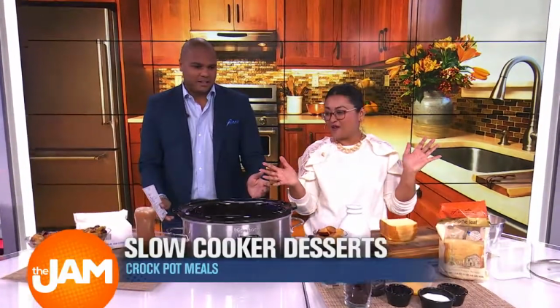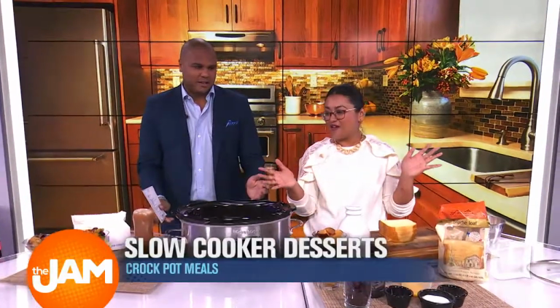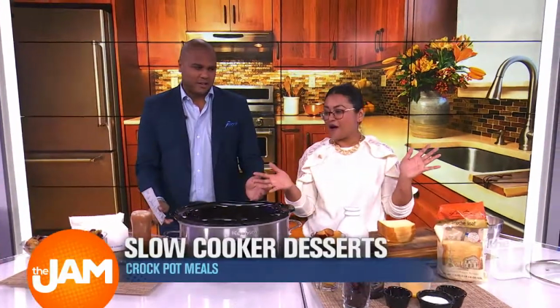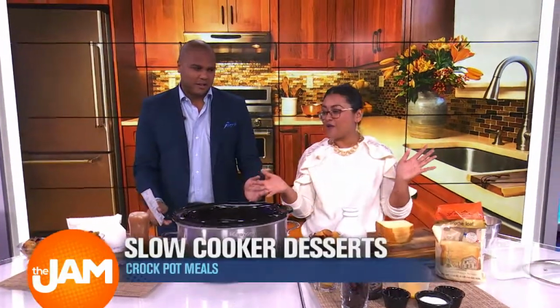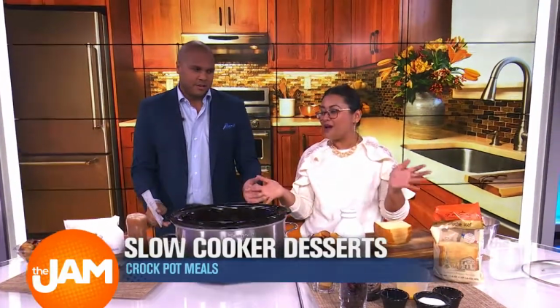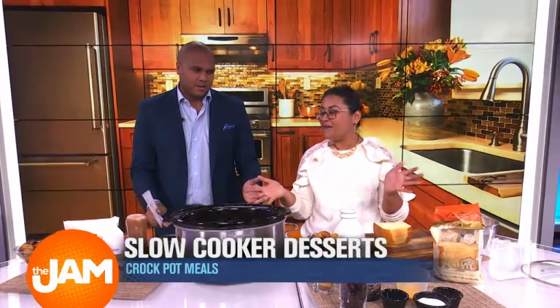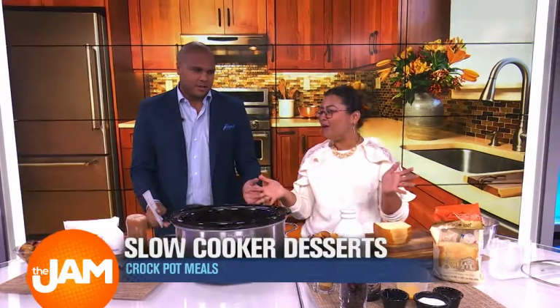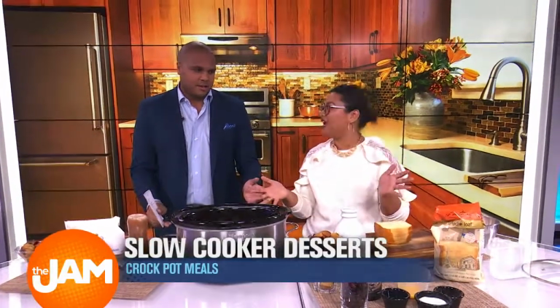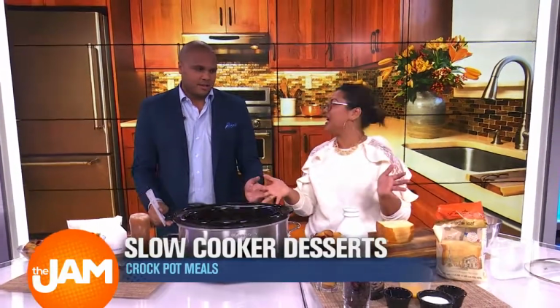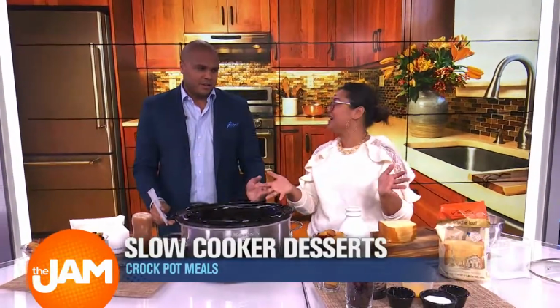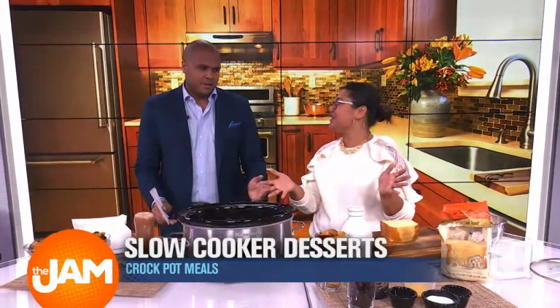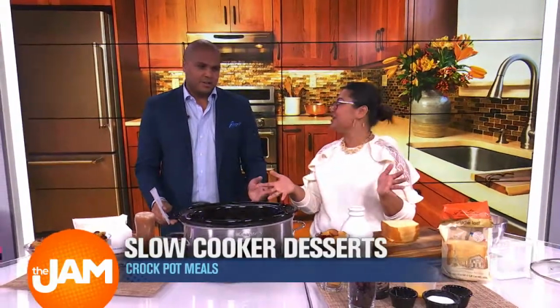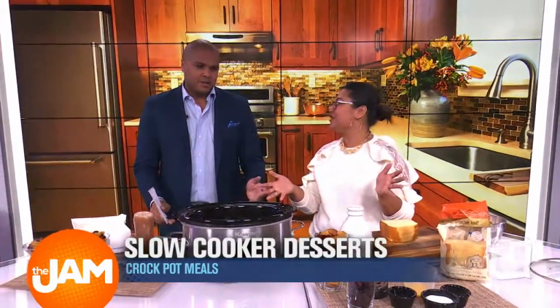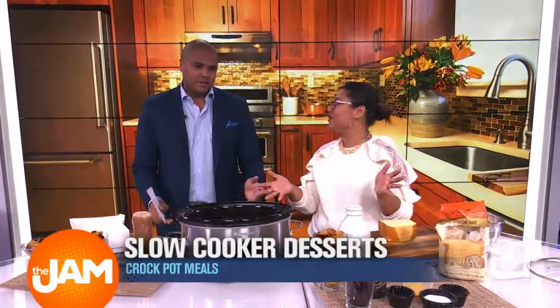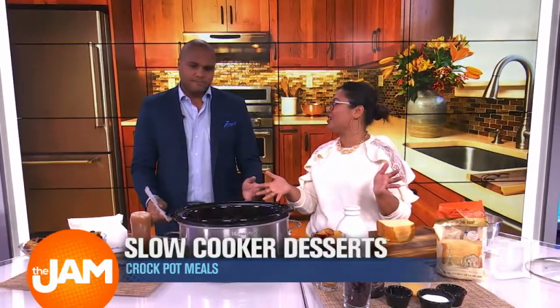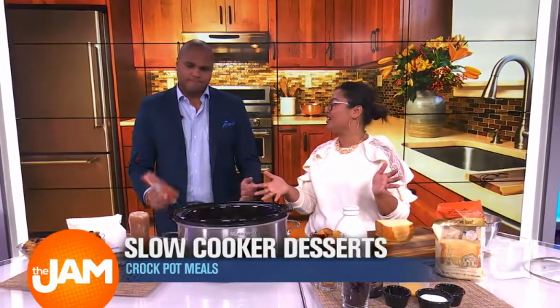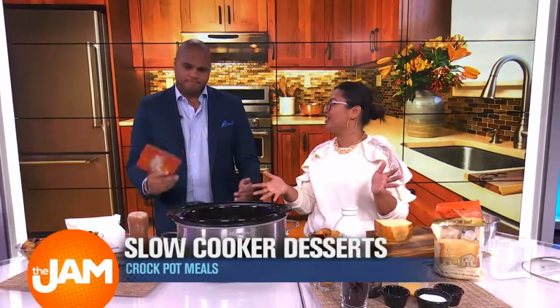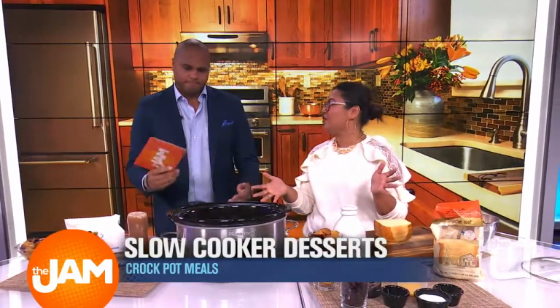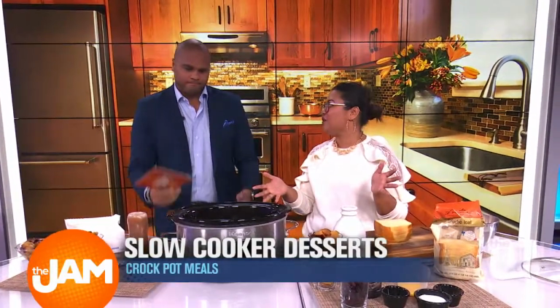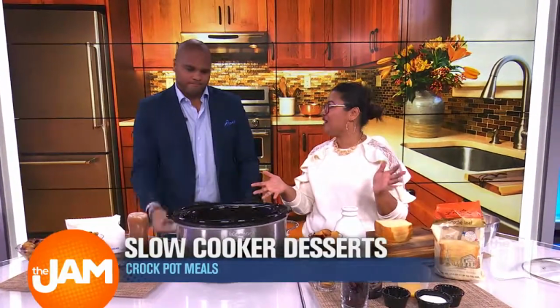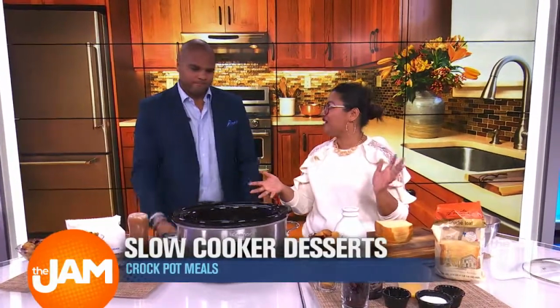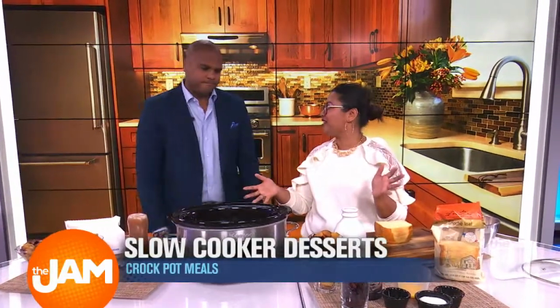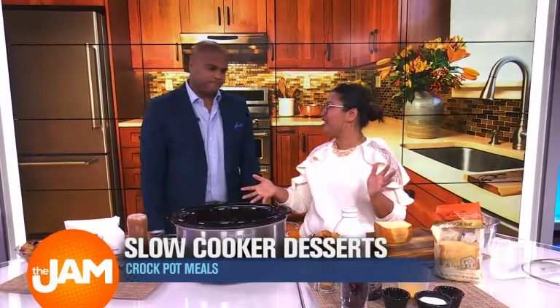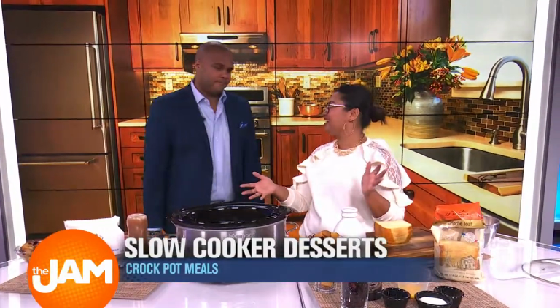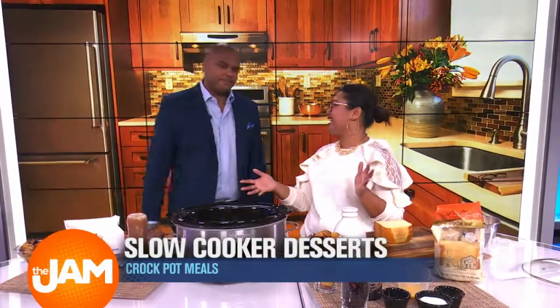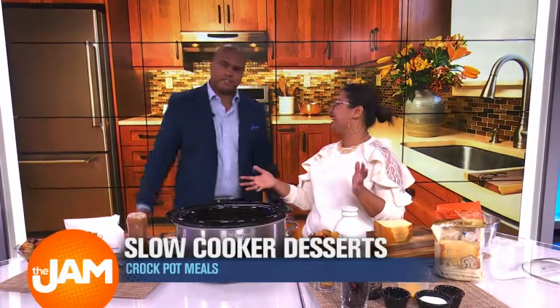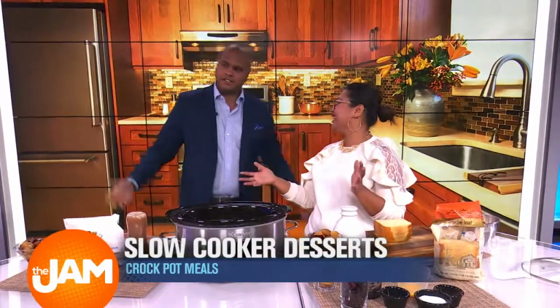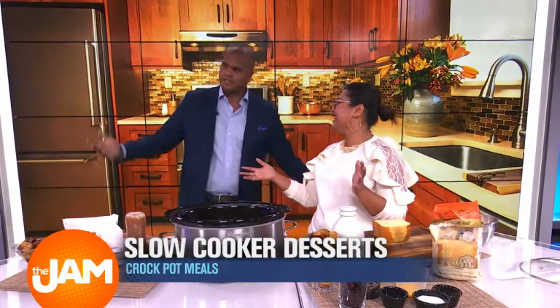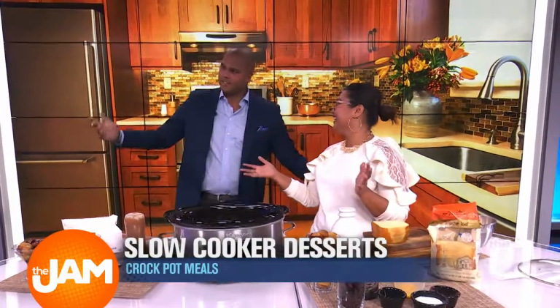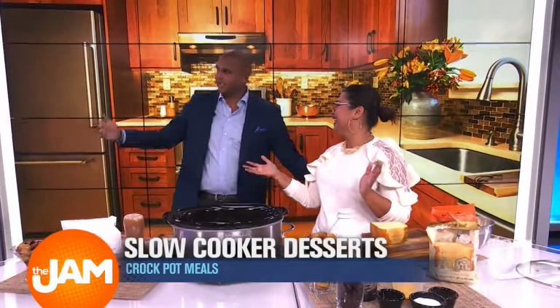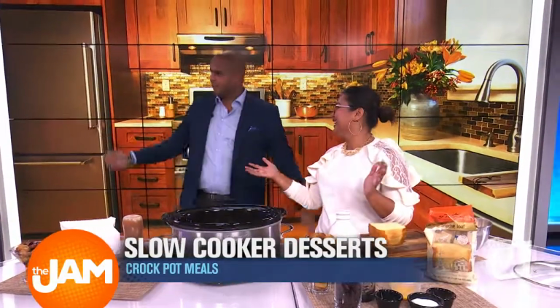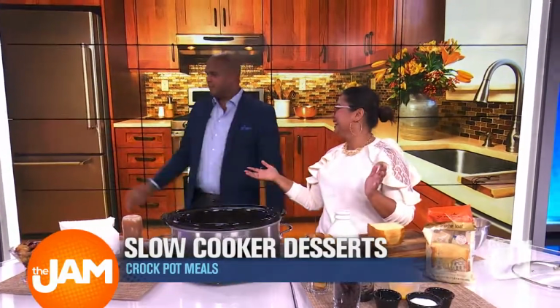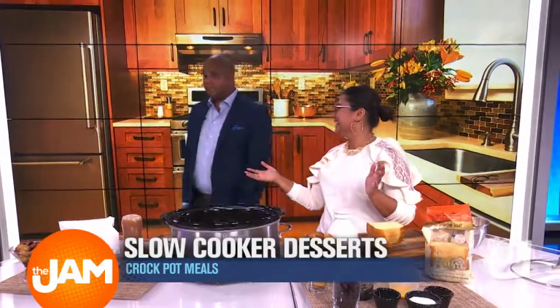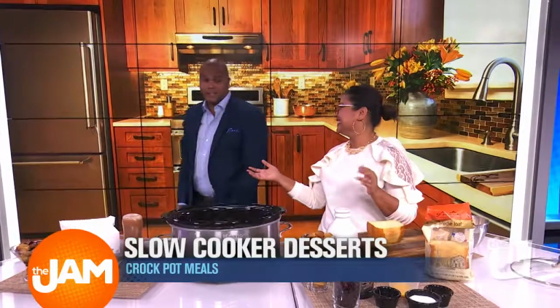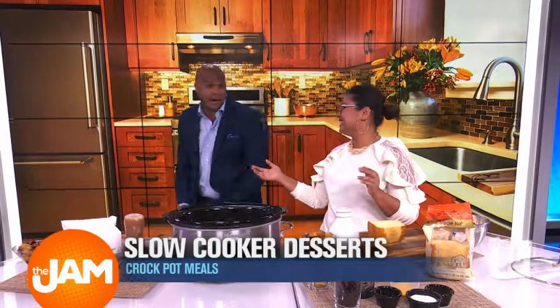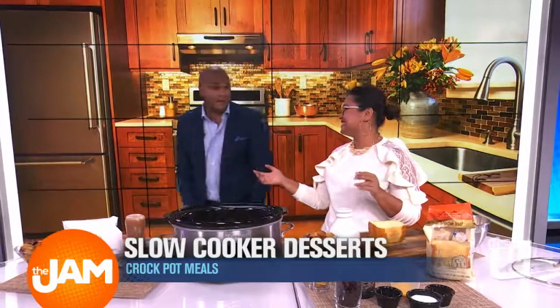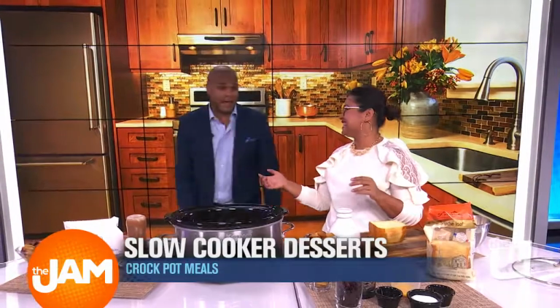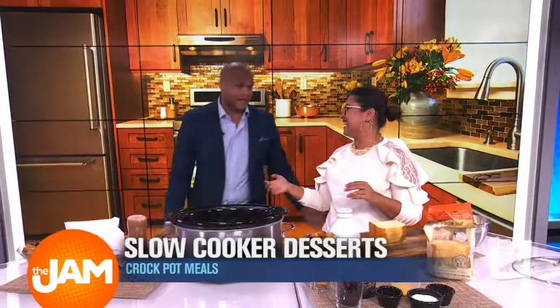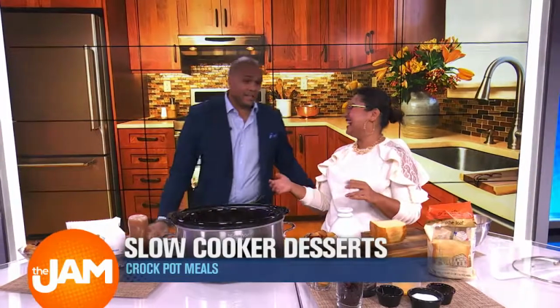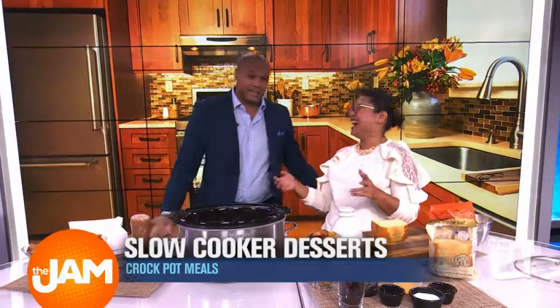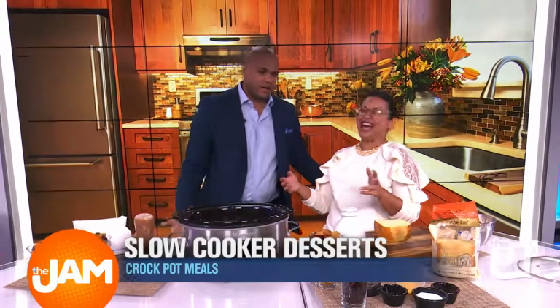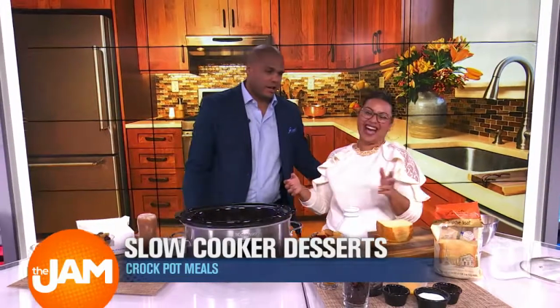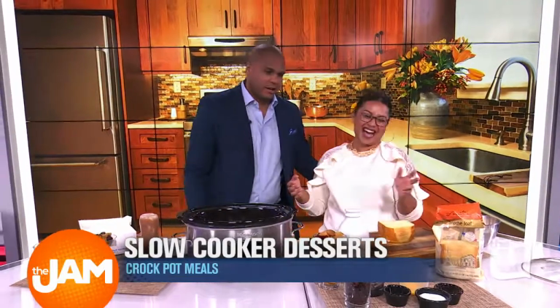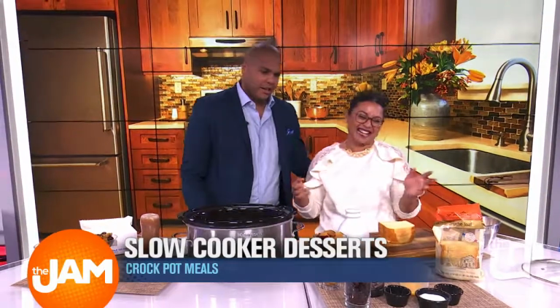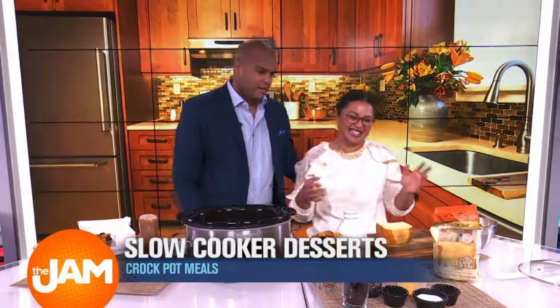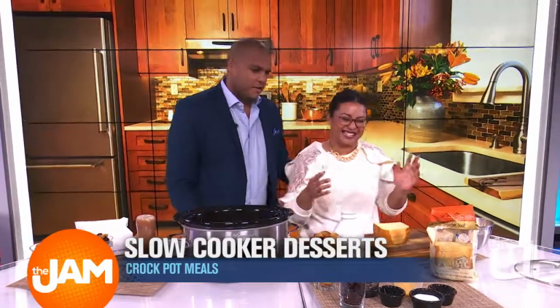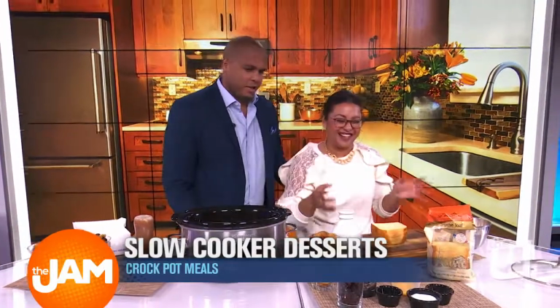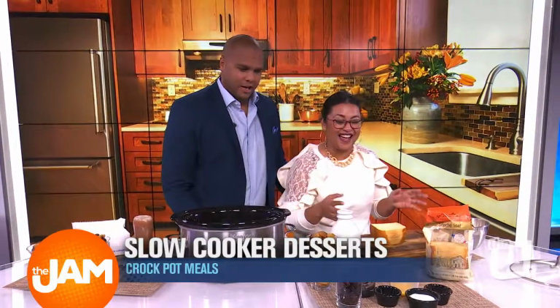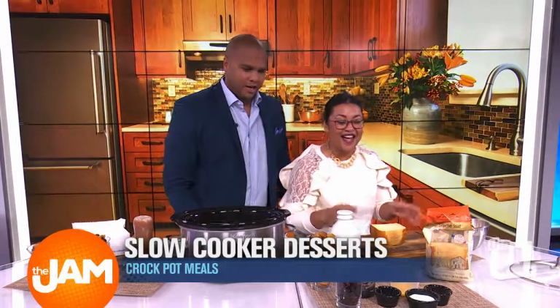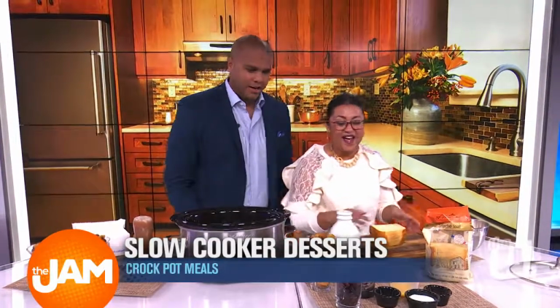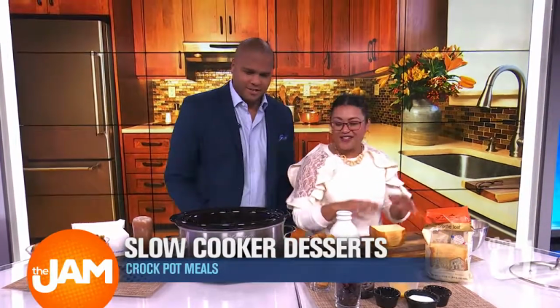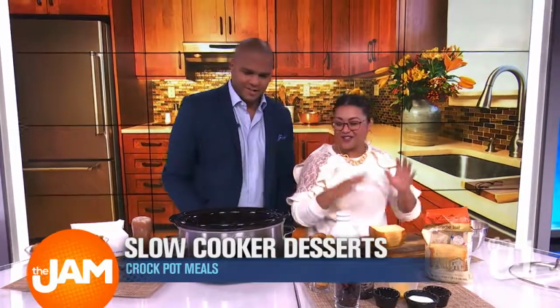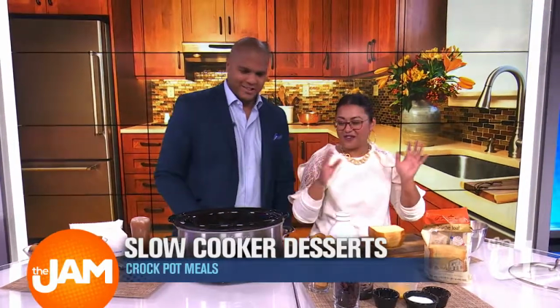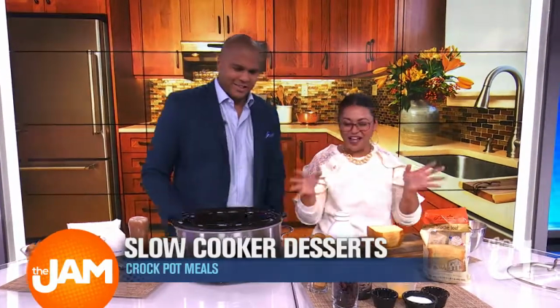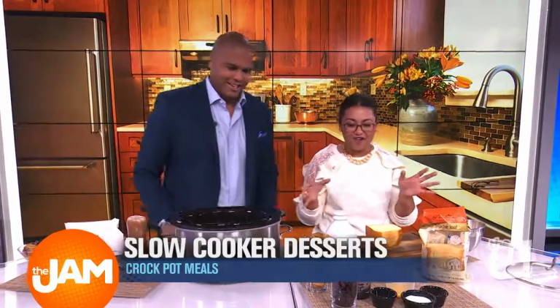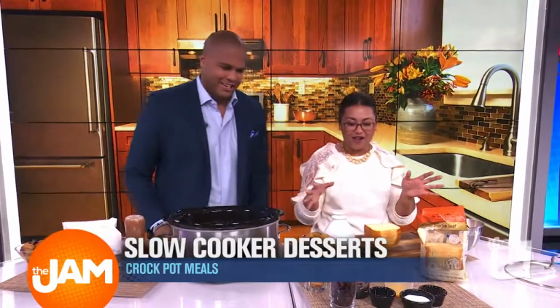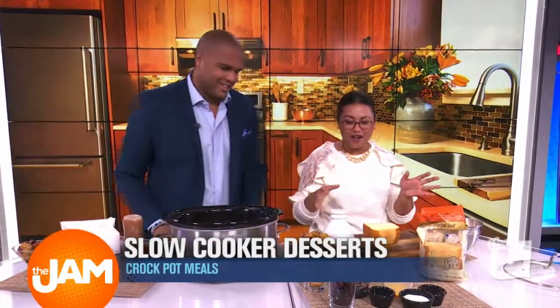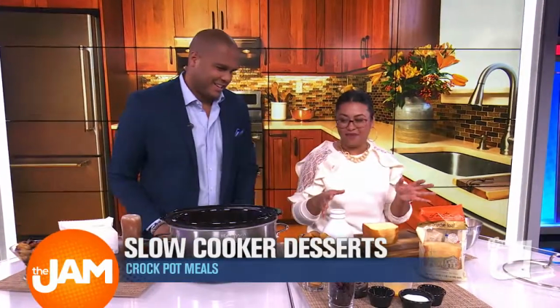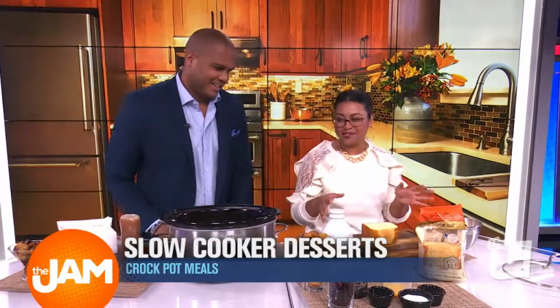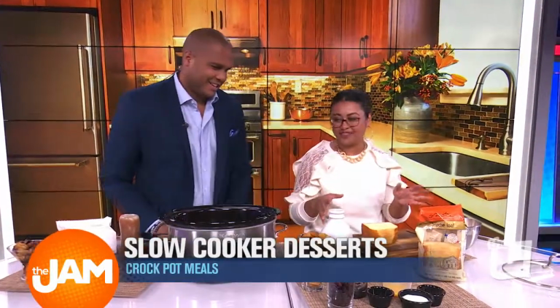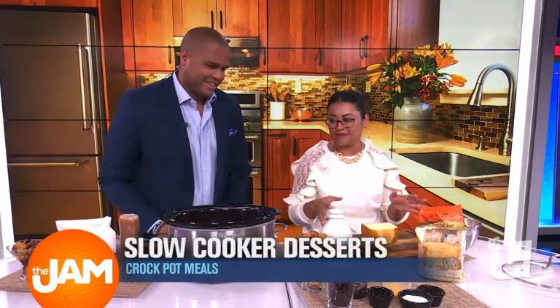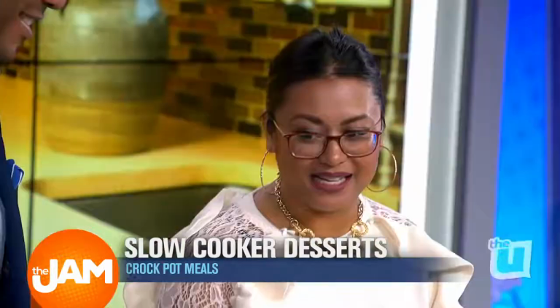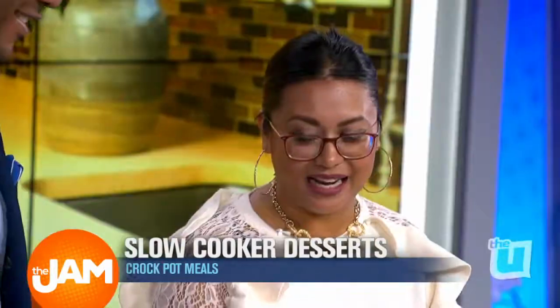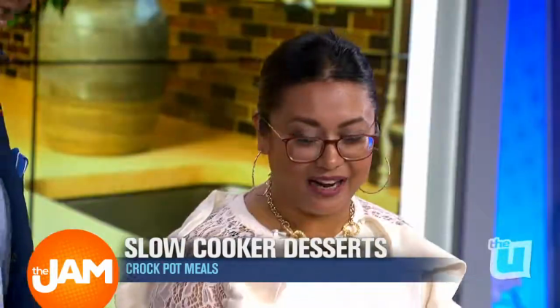We've got bread pudding in a slow cooker. Who would have thunk it? I'm in. Let's do it. So we have a couple steps here.